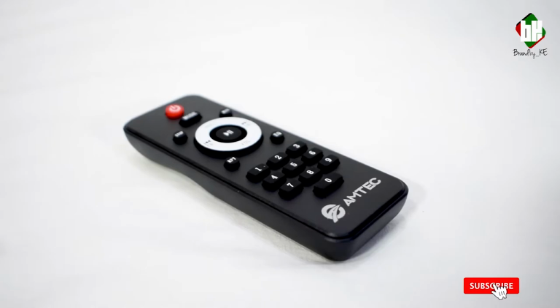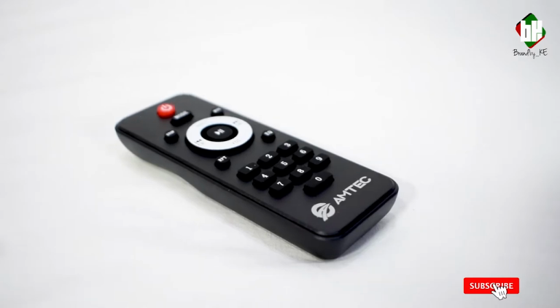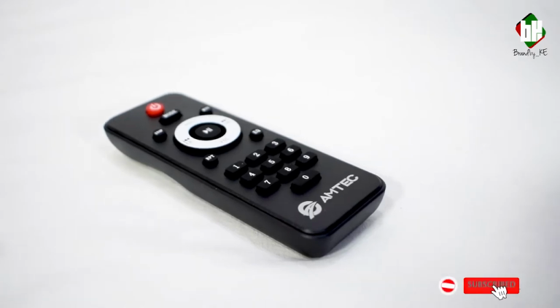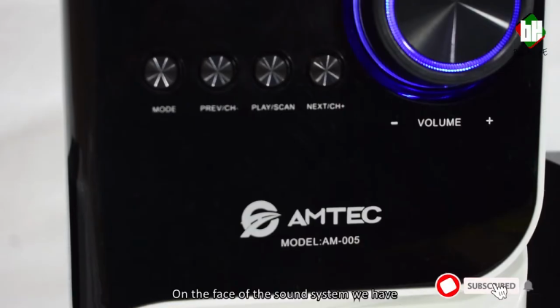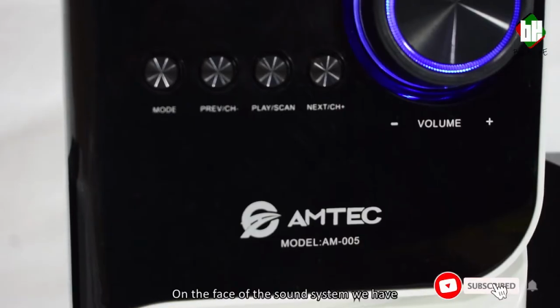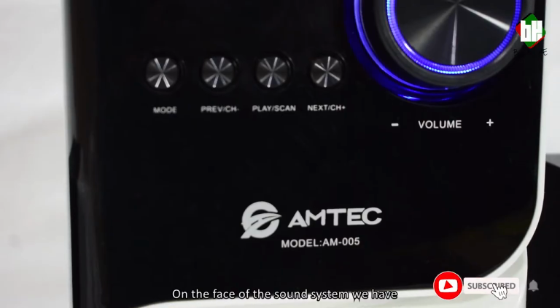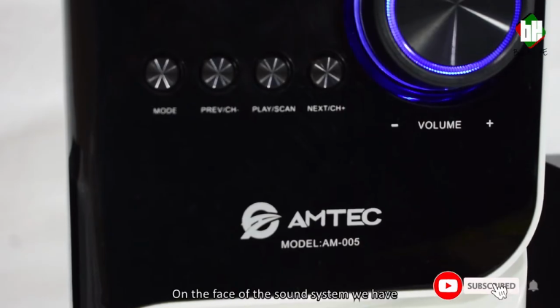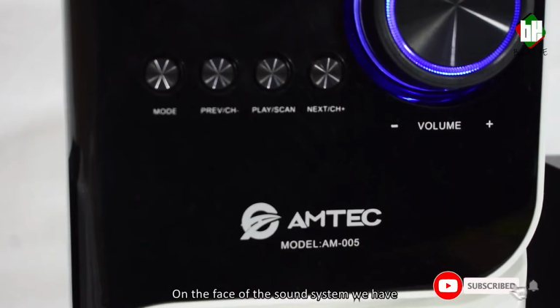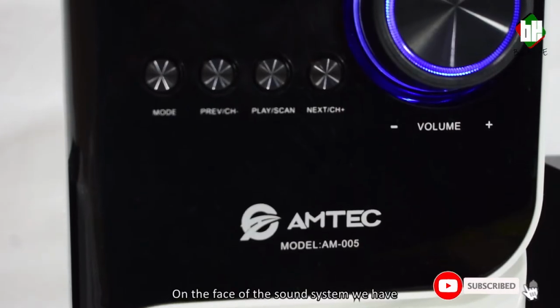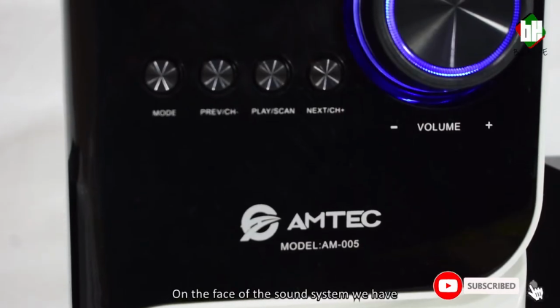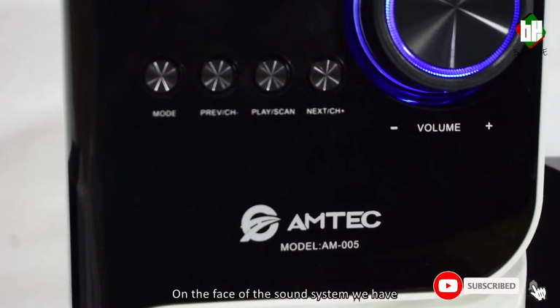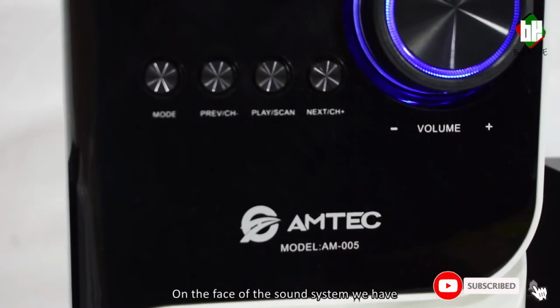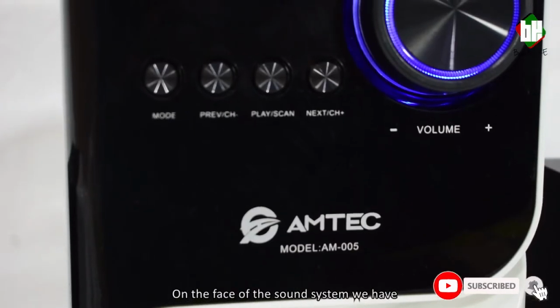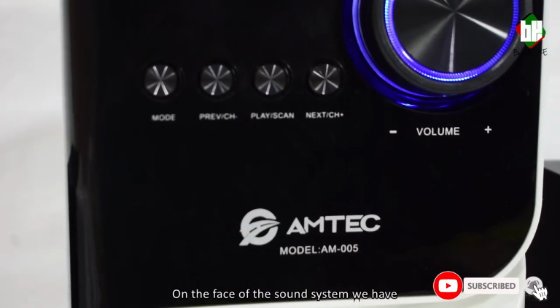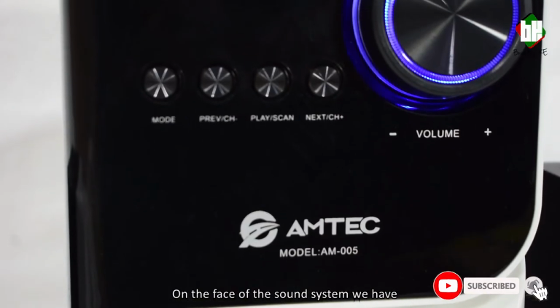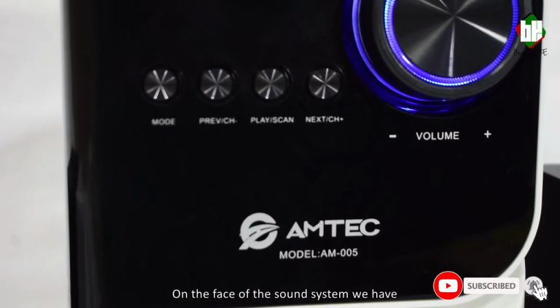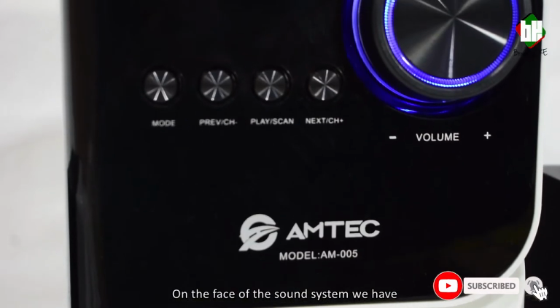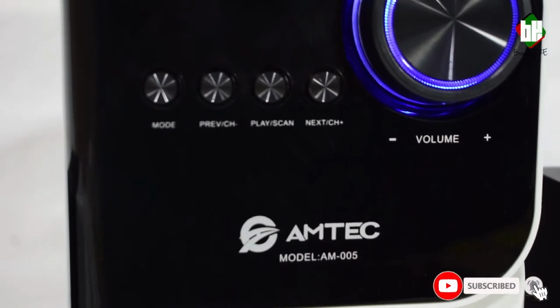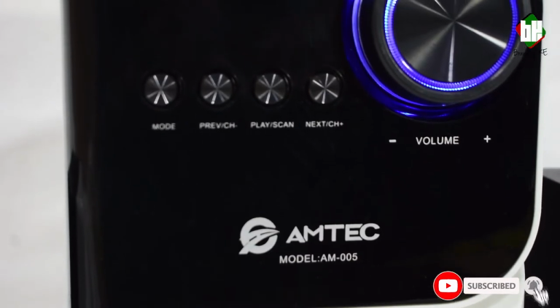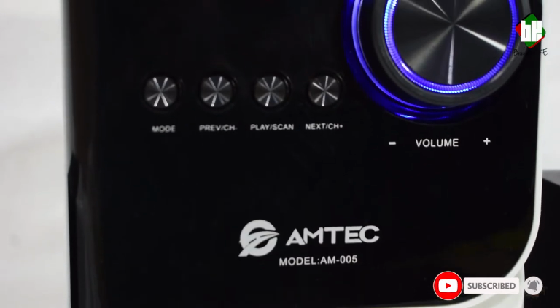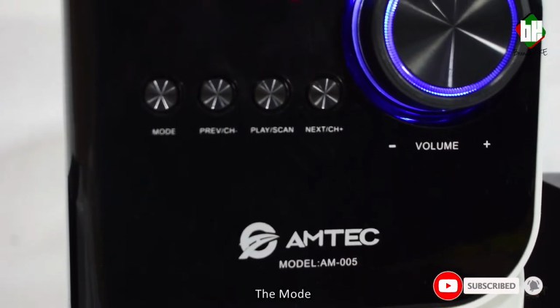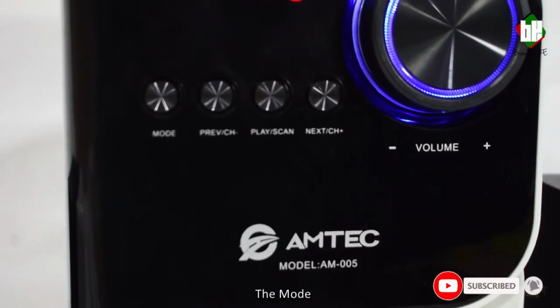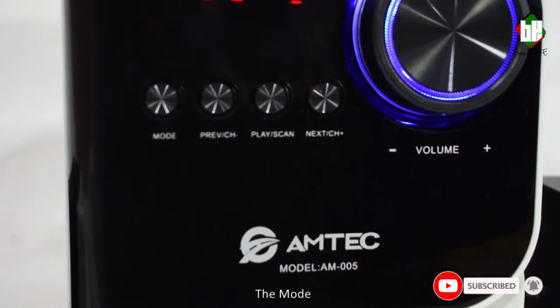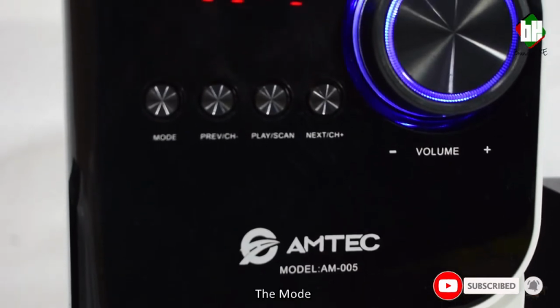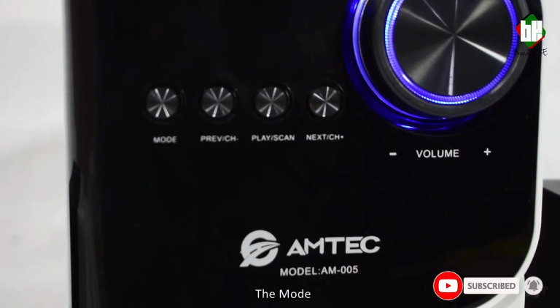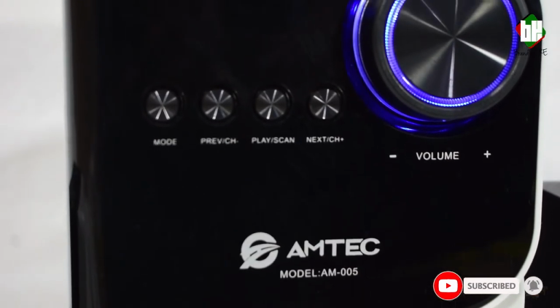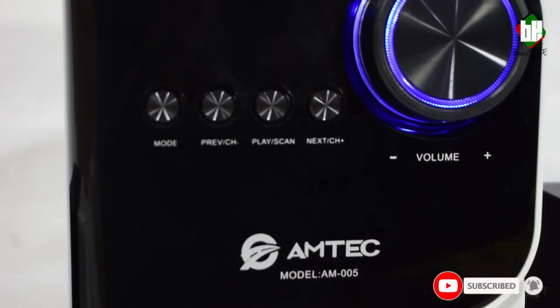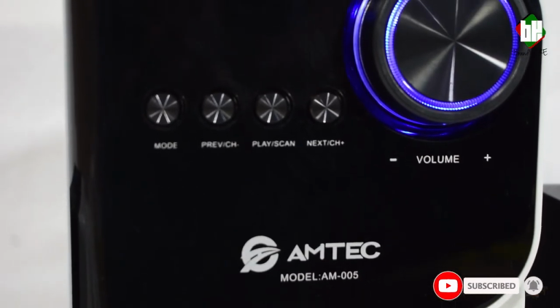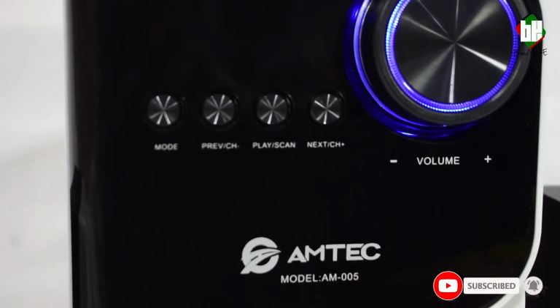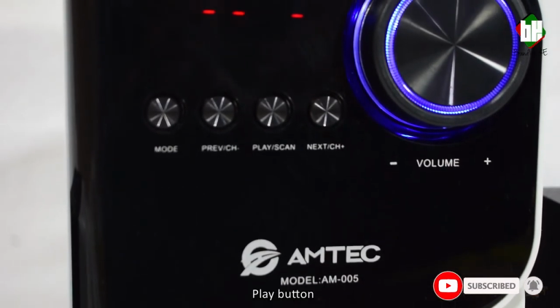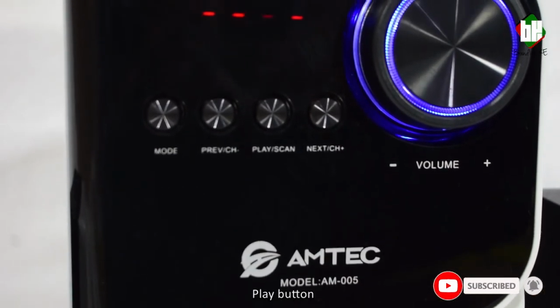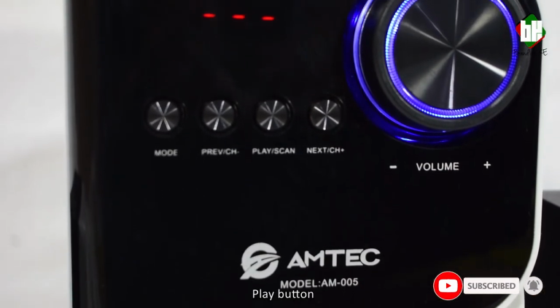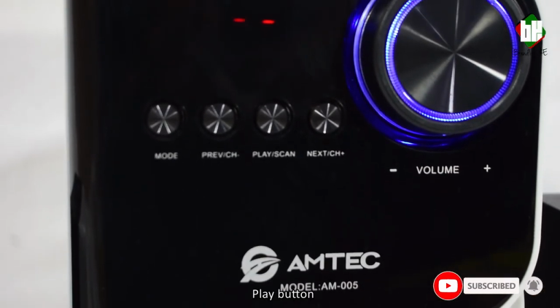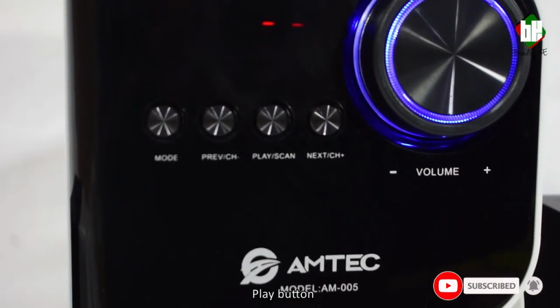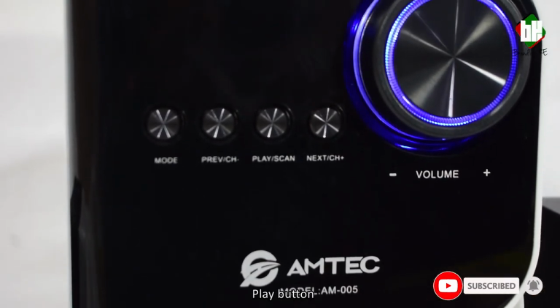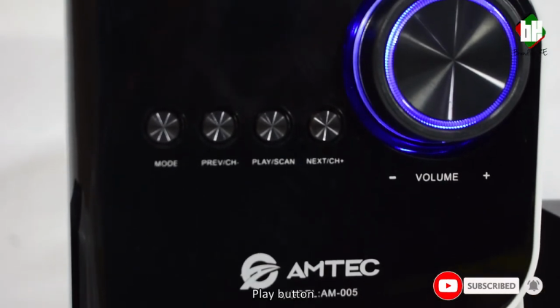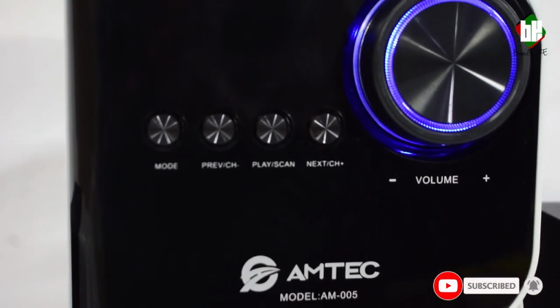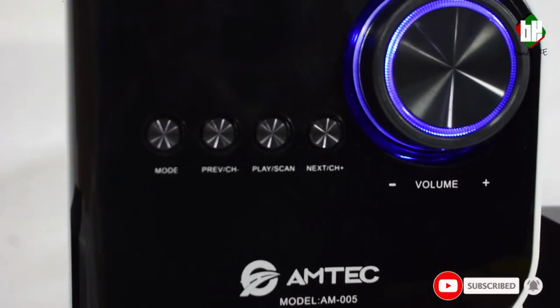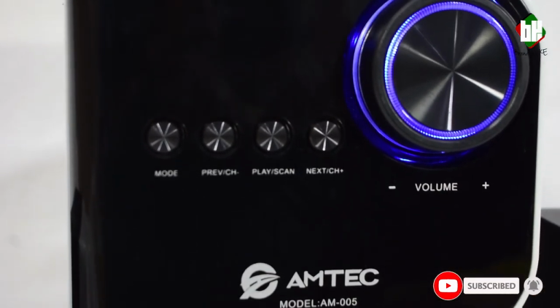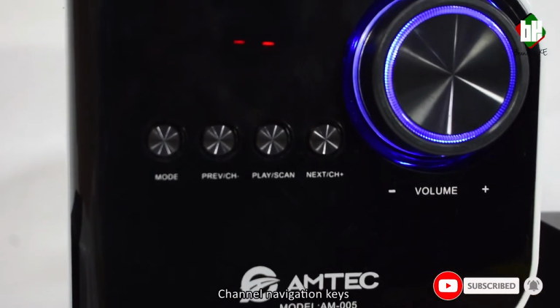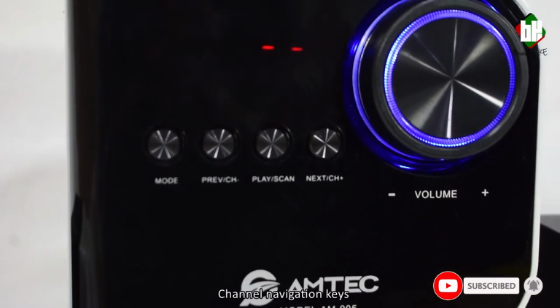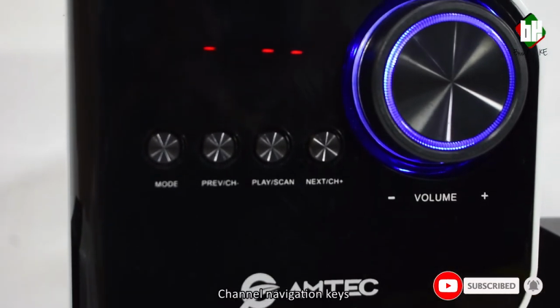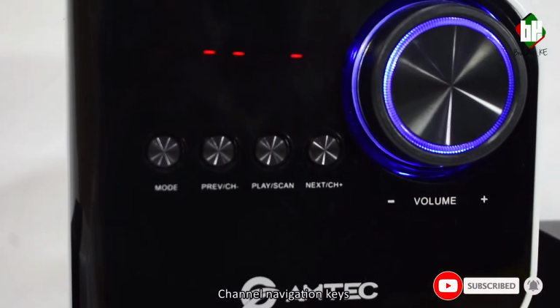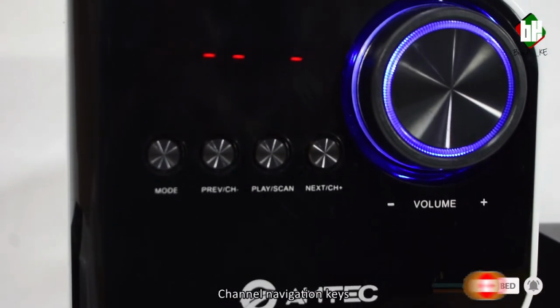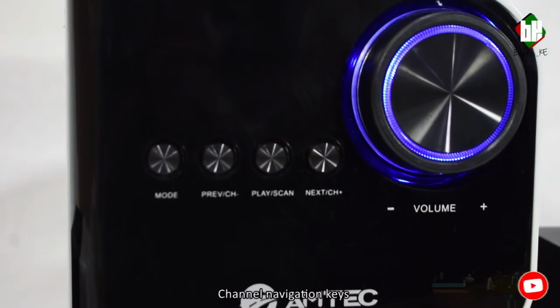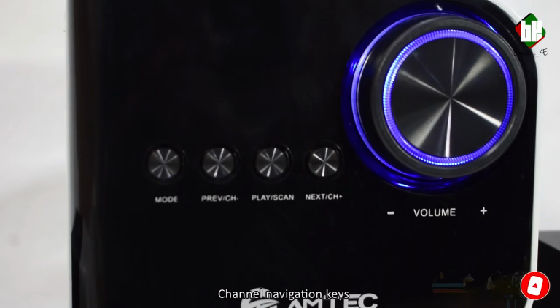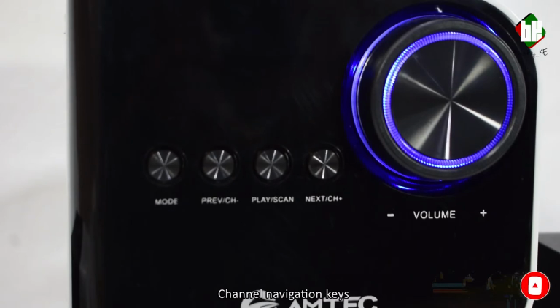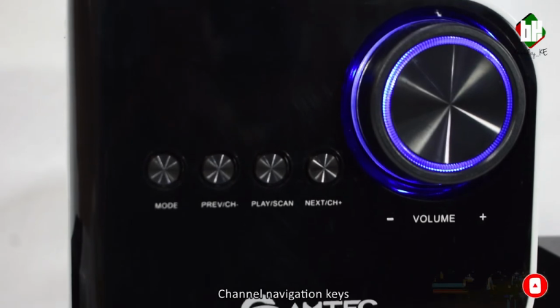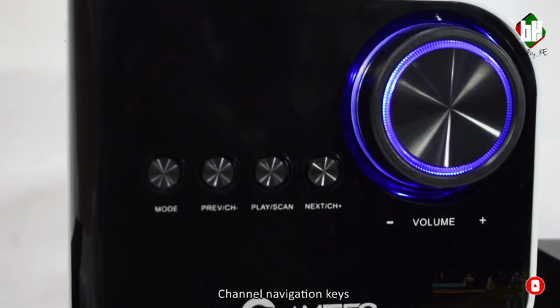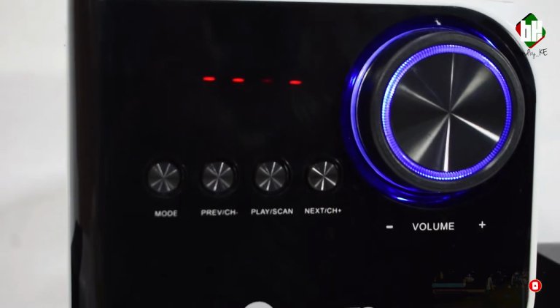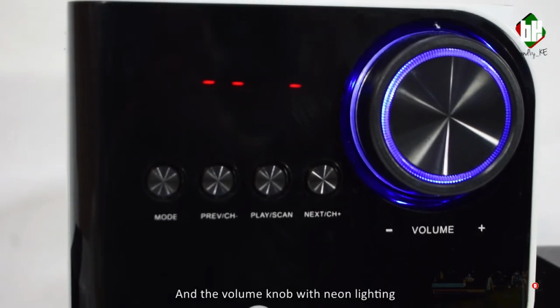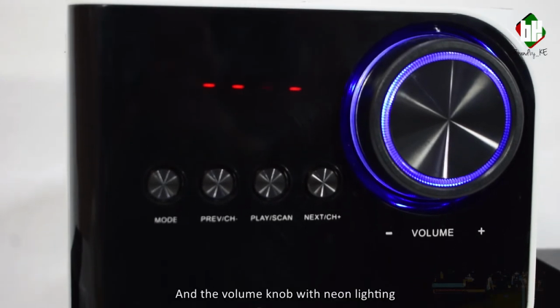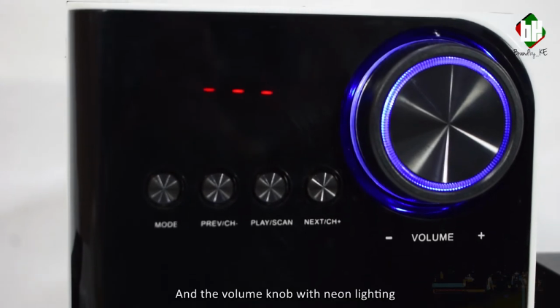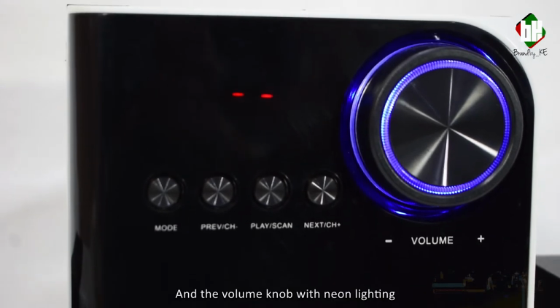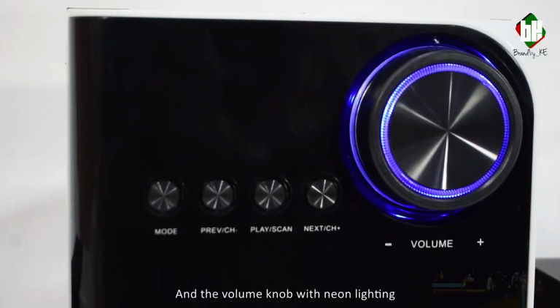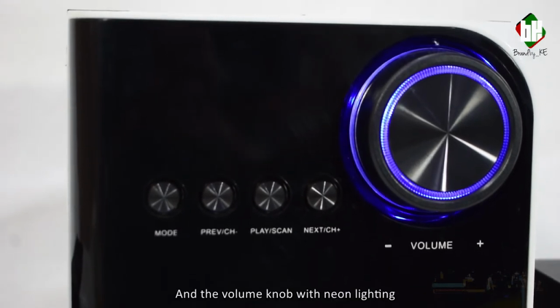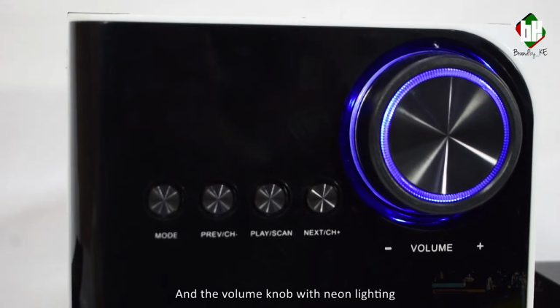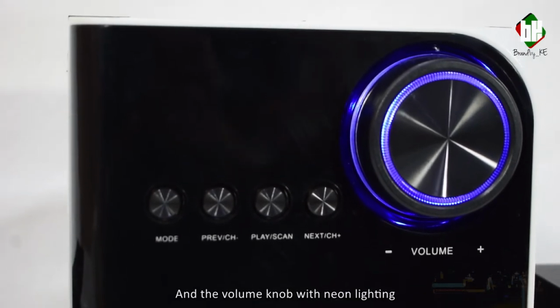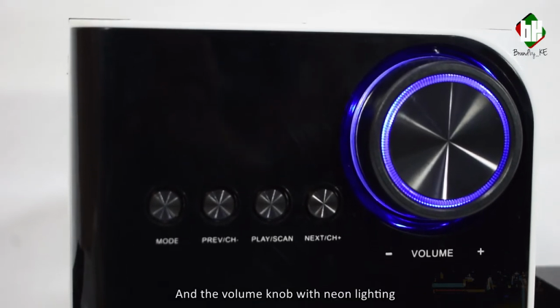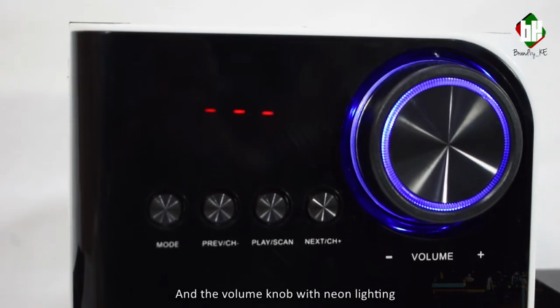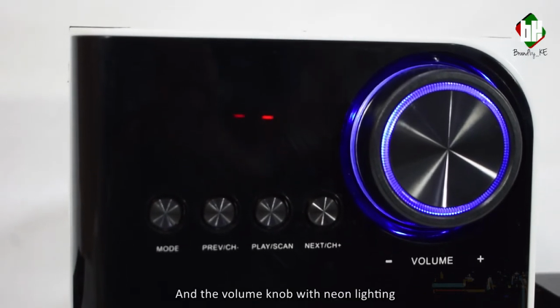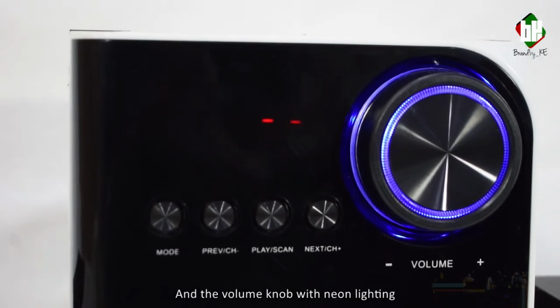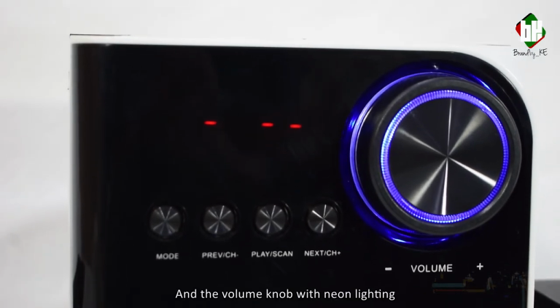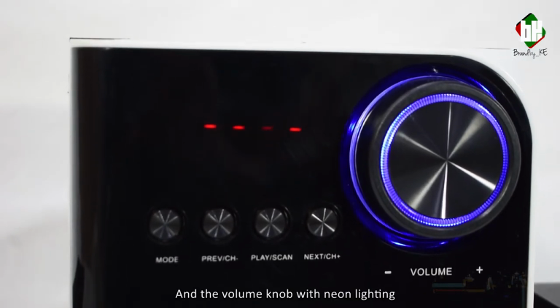On the face of the sound system we have the mode and play button, channel navigation keys, and the volume knob with neon lighting.